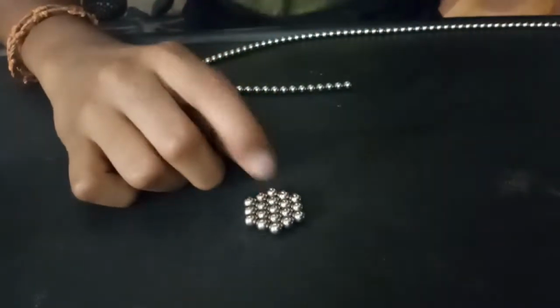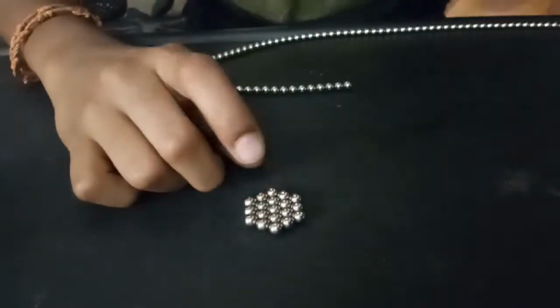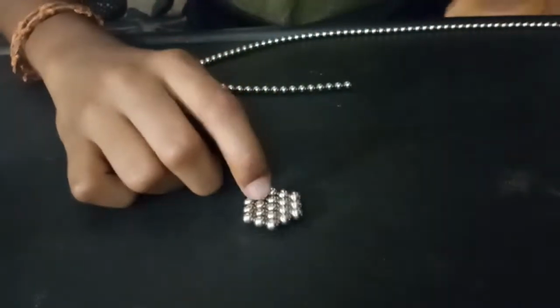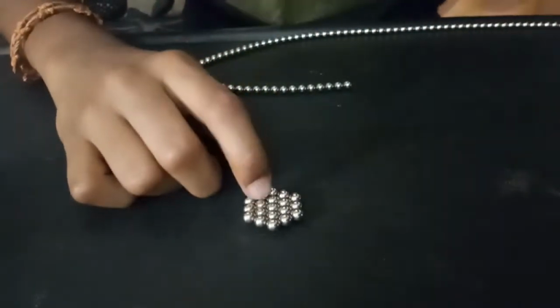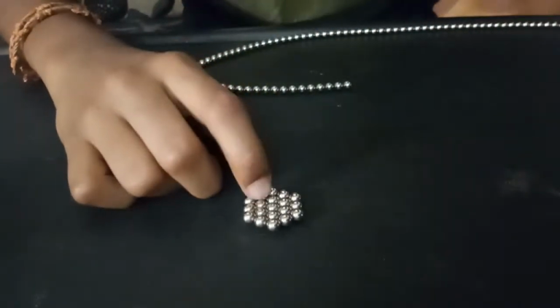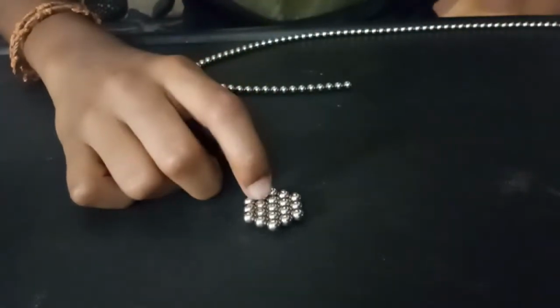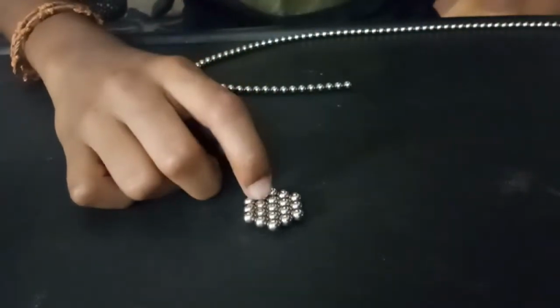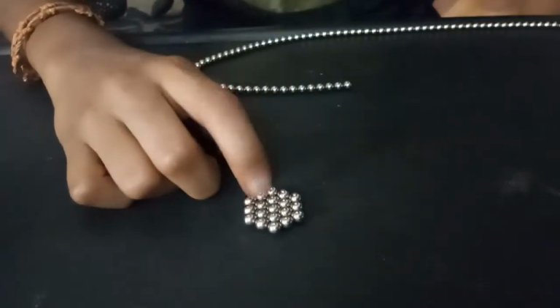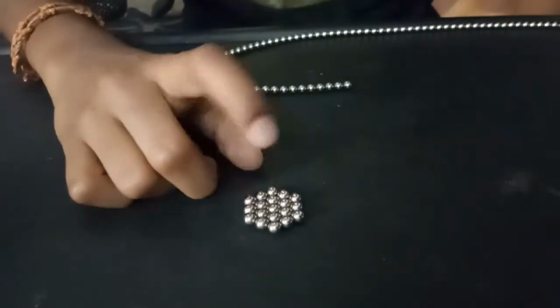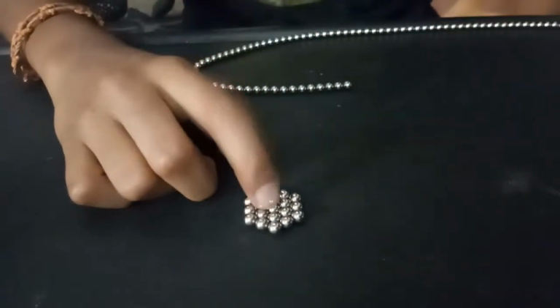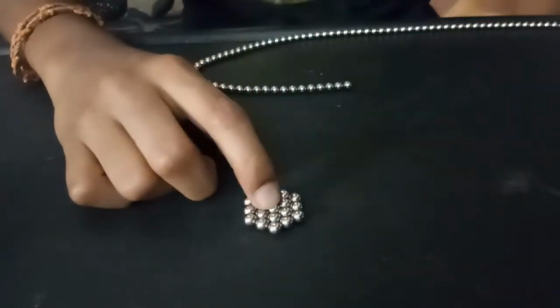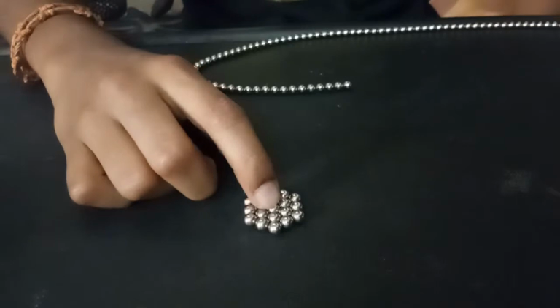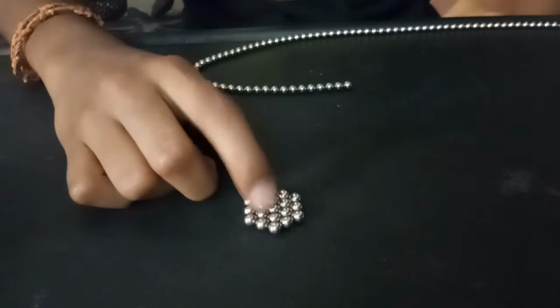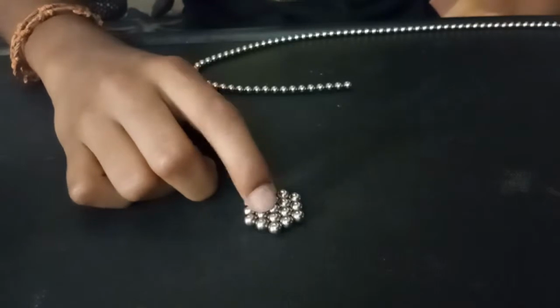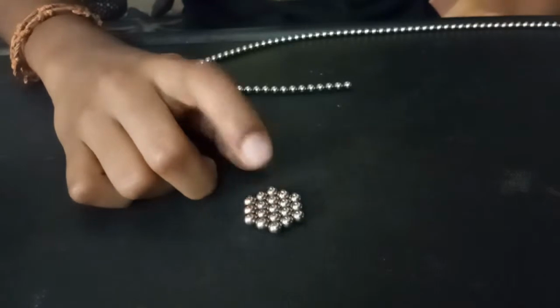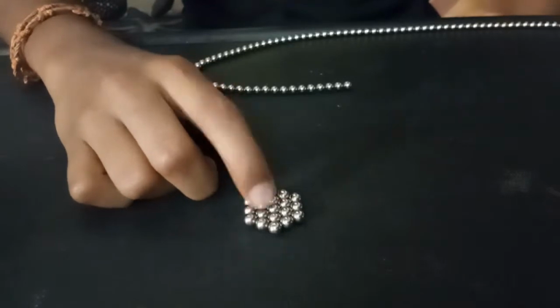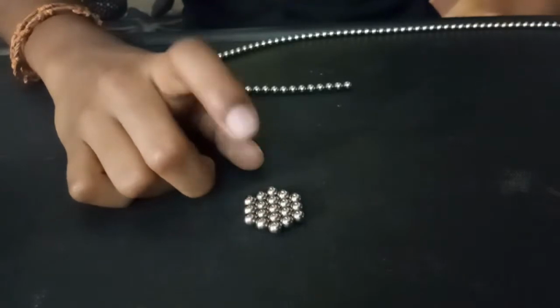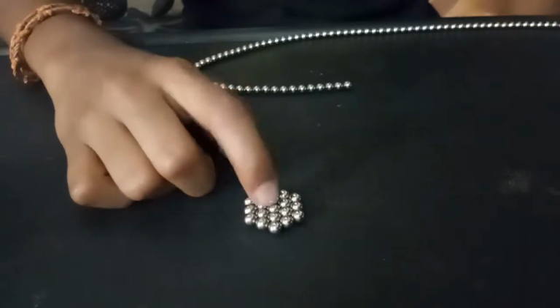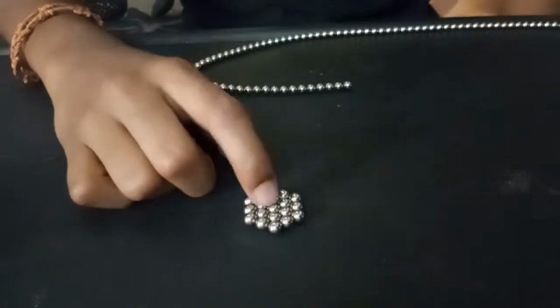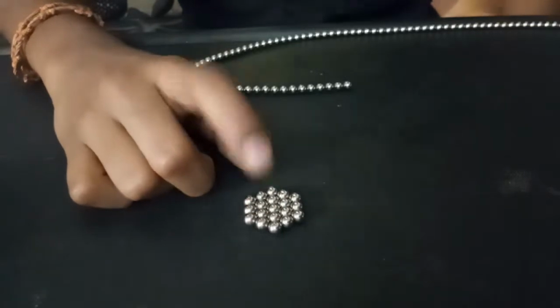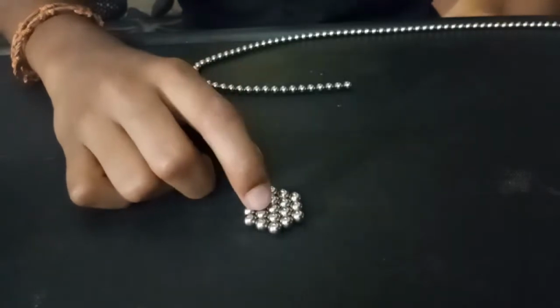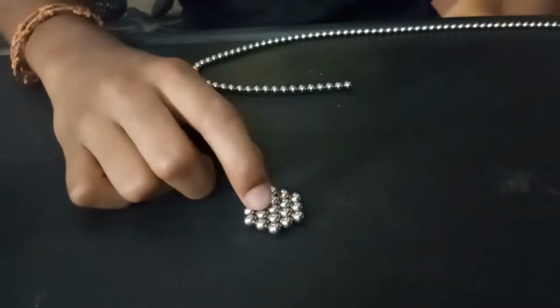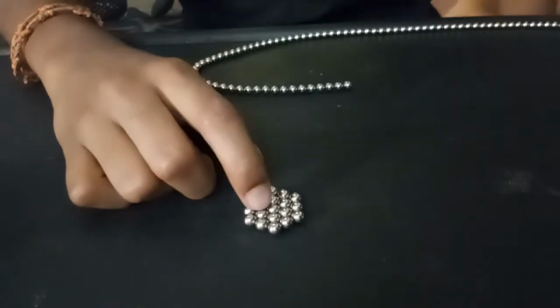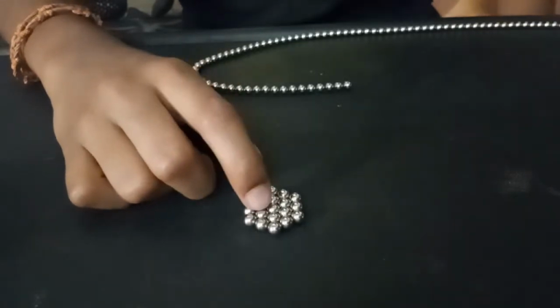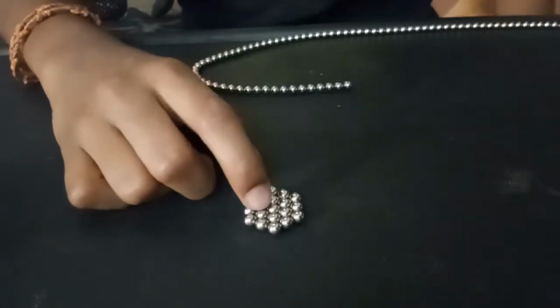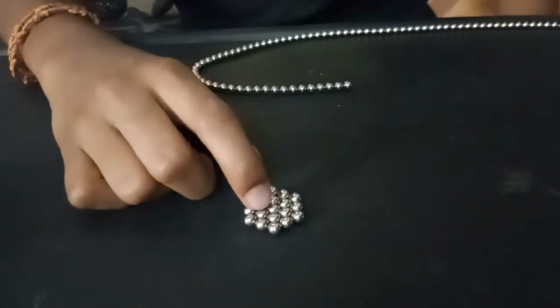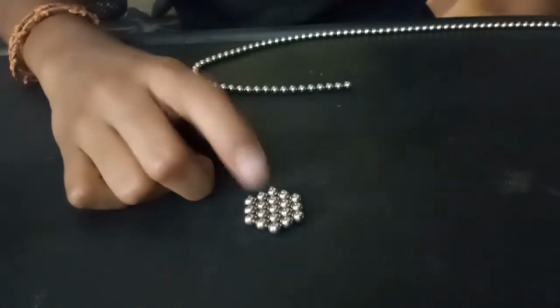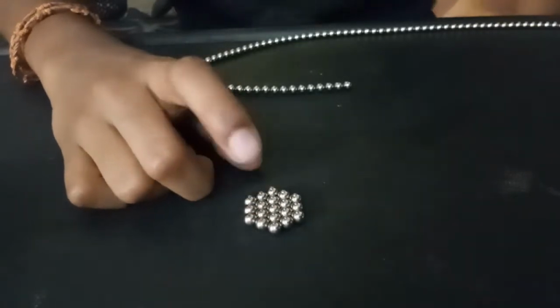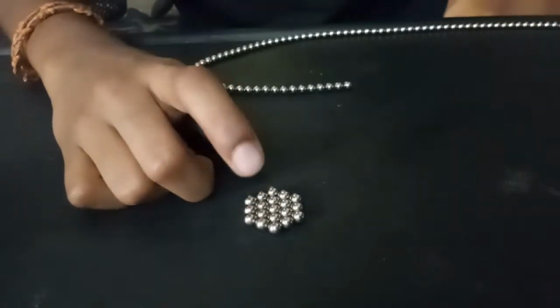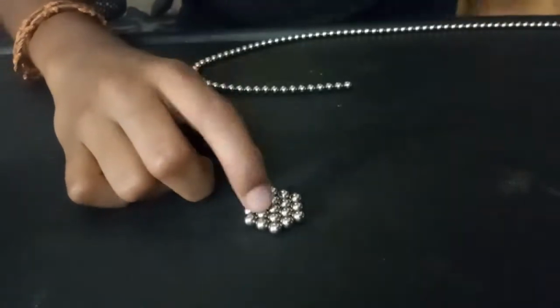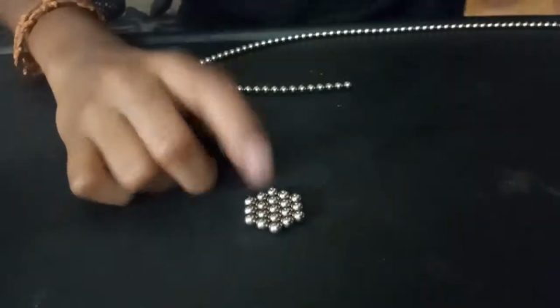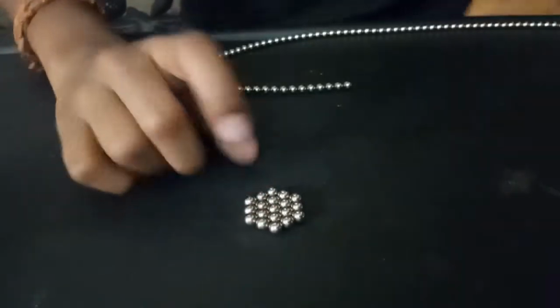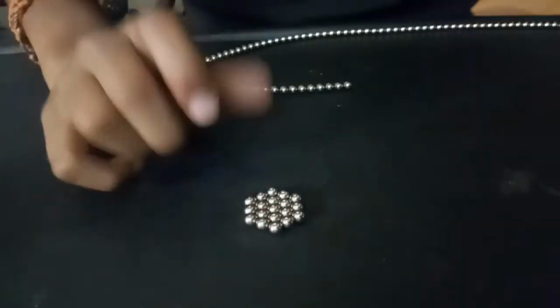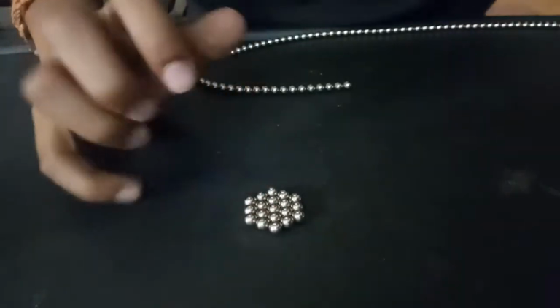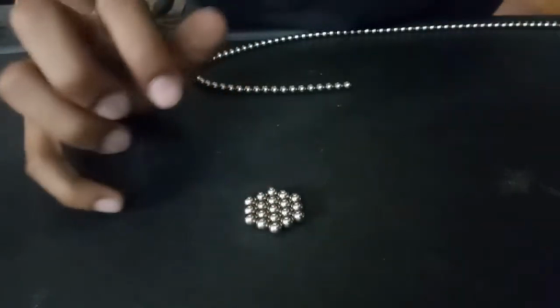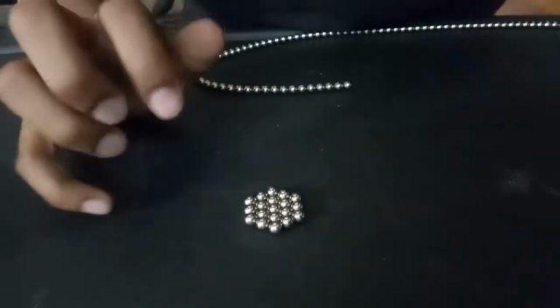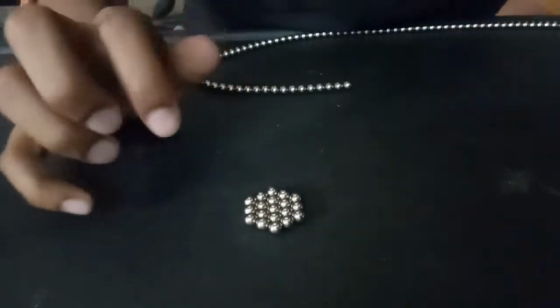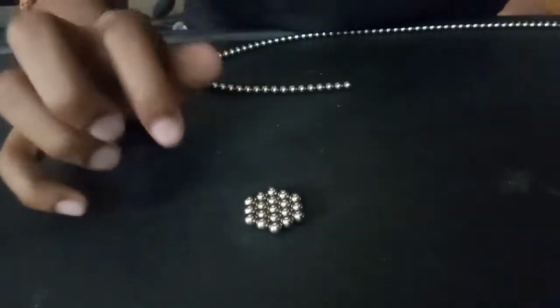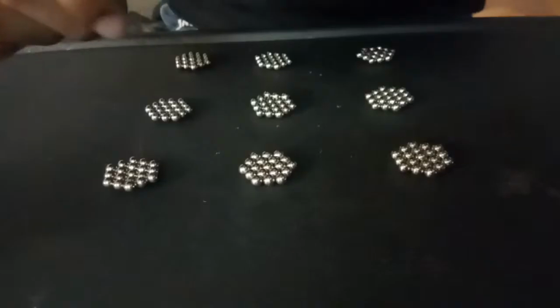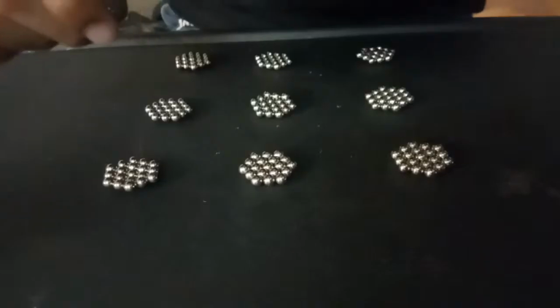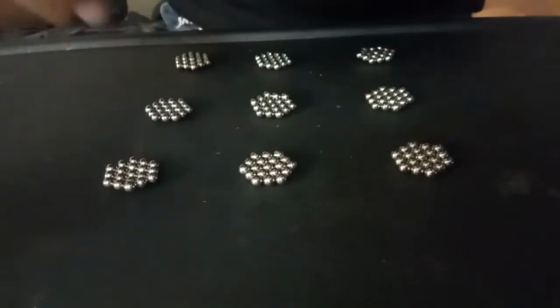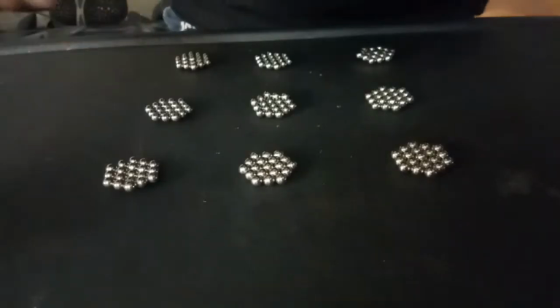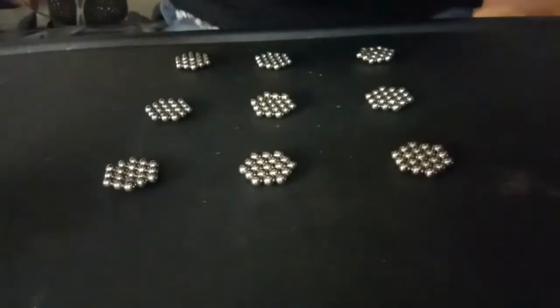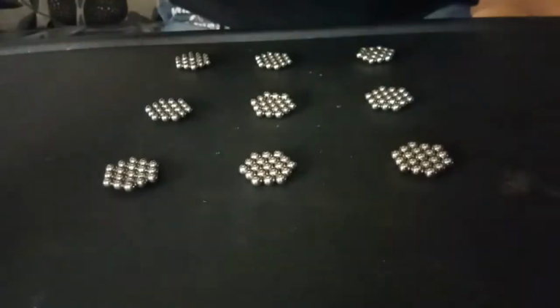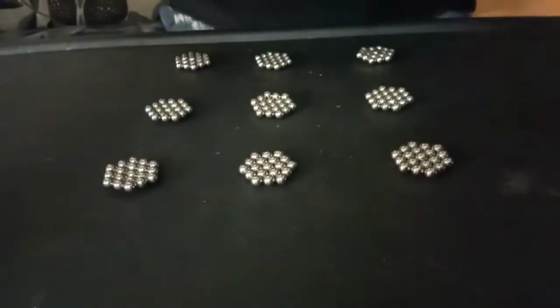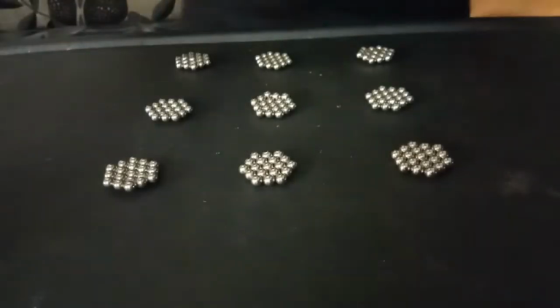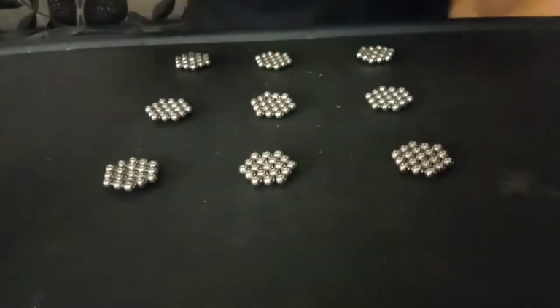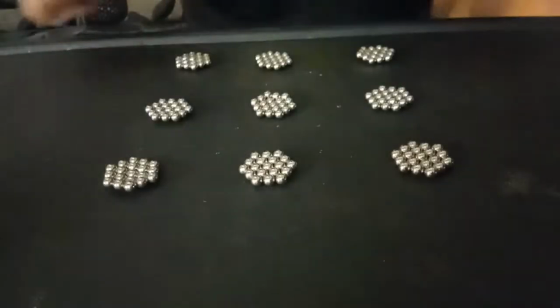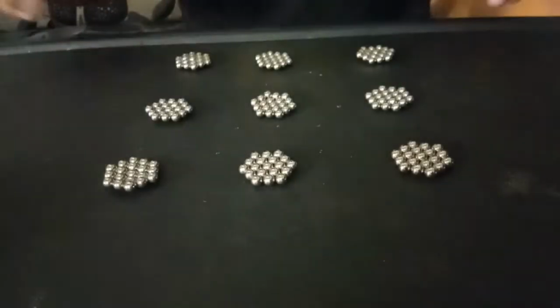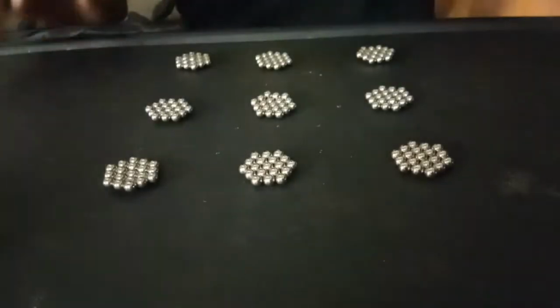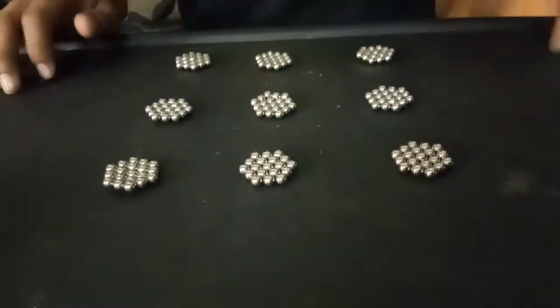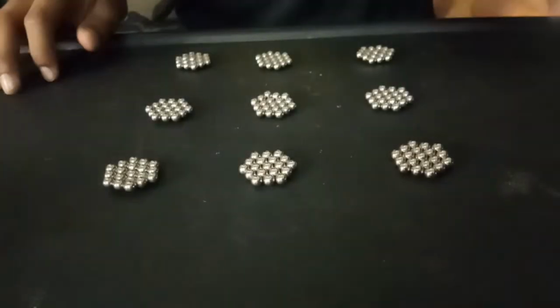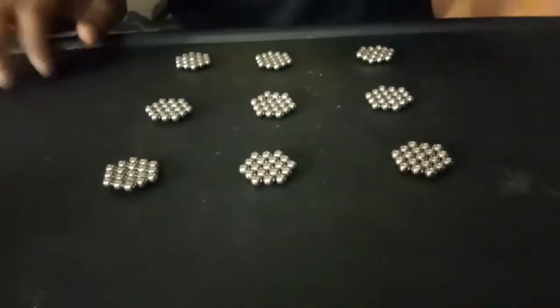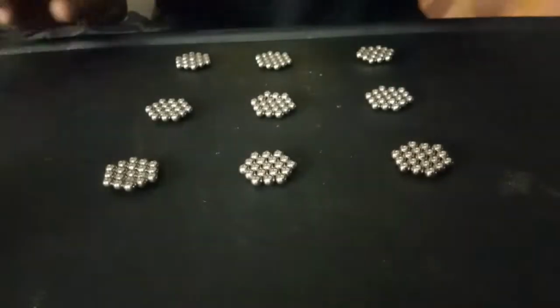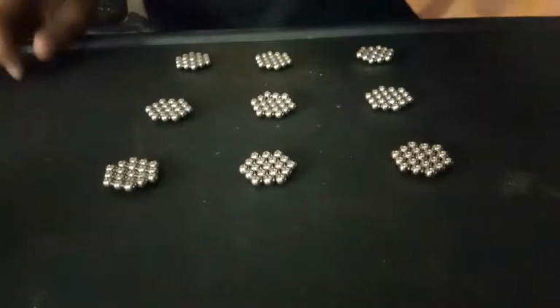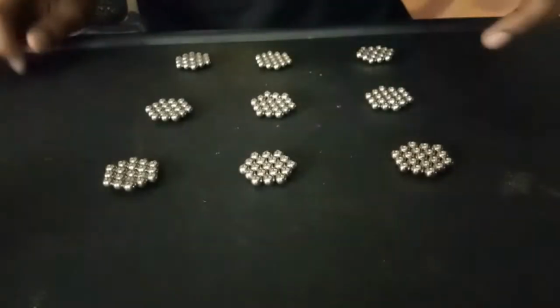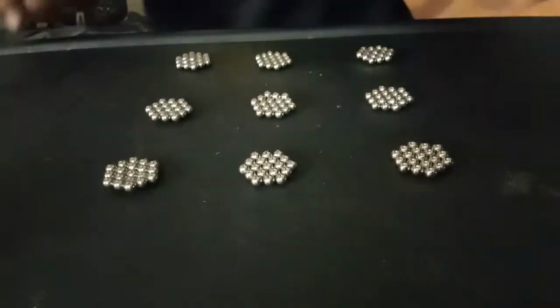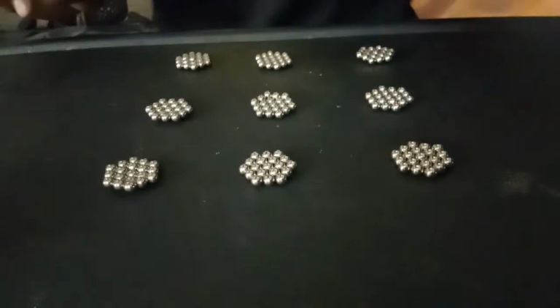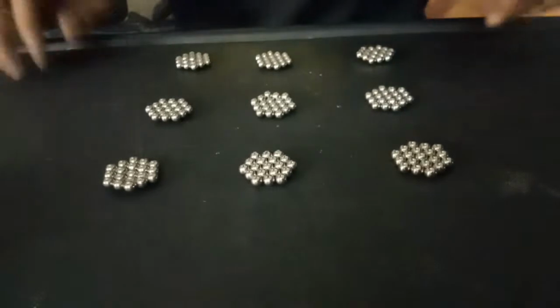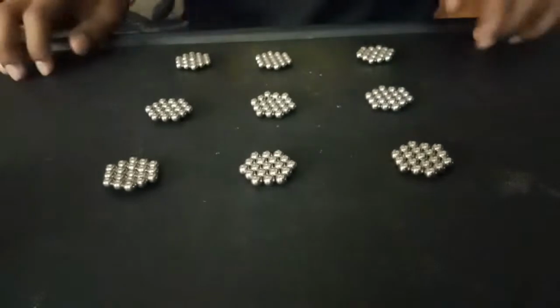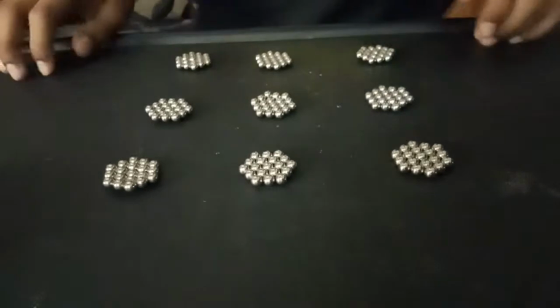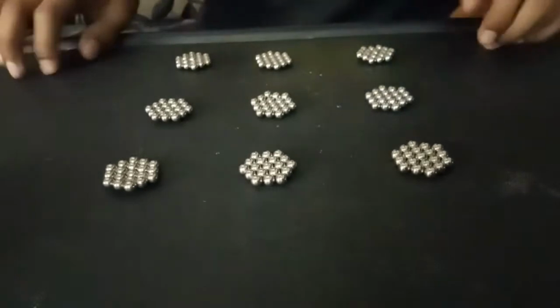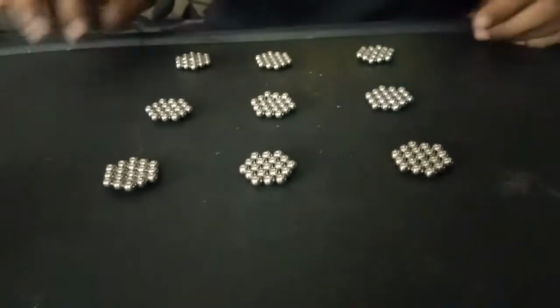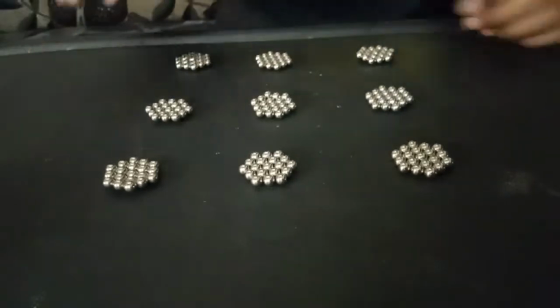This leg, you should do 9 shapes. Ok? Now there is 9 shapes.